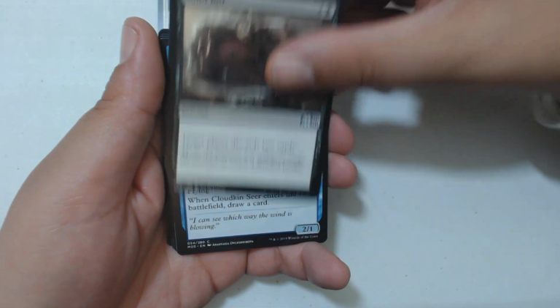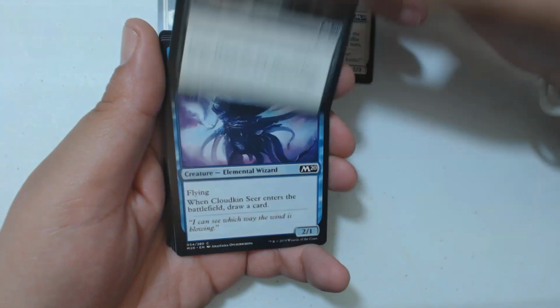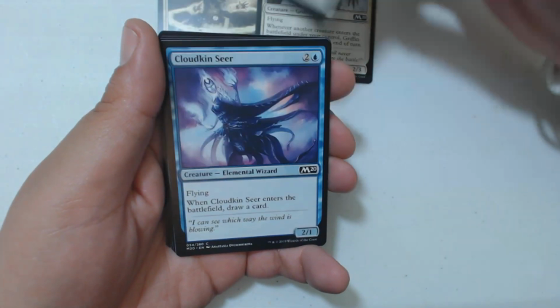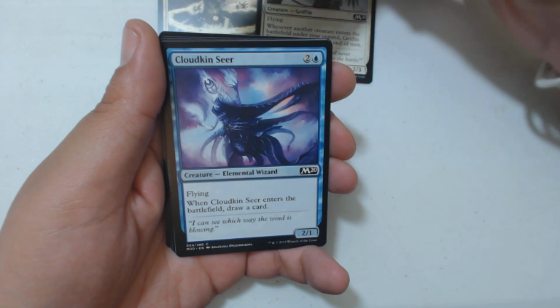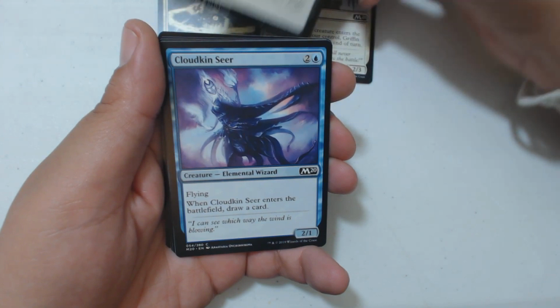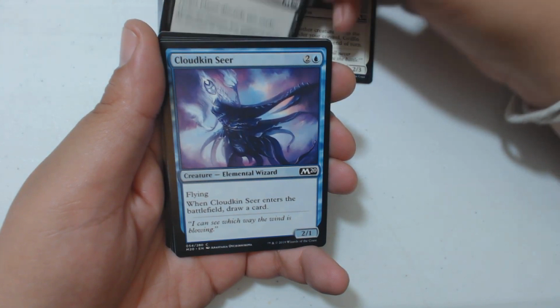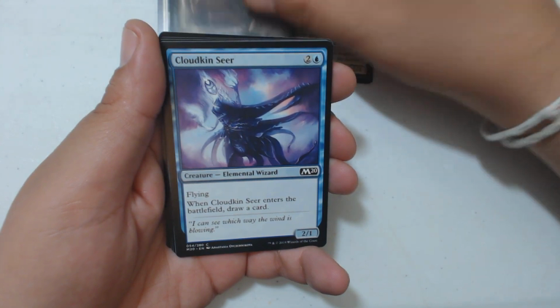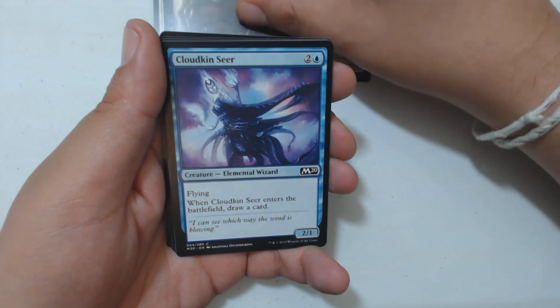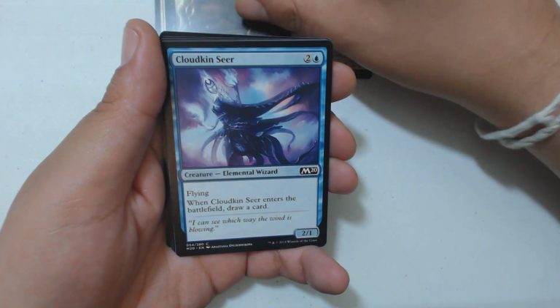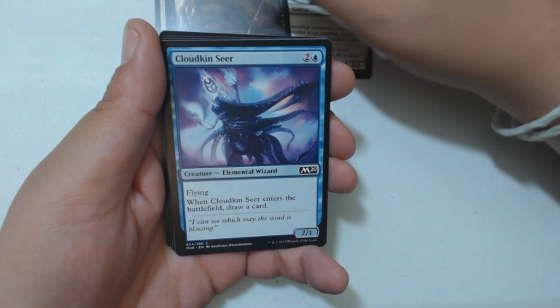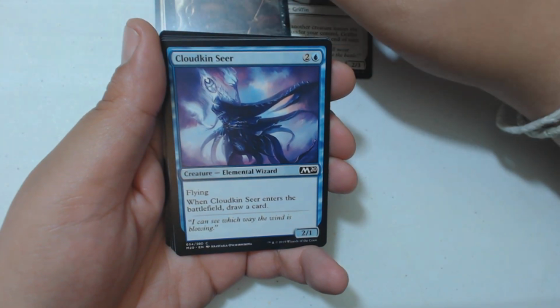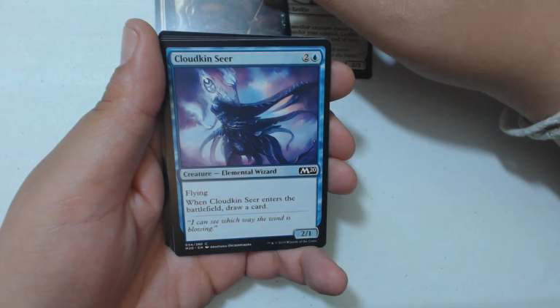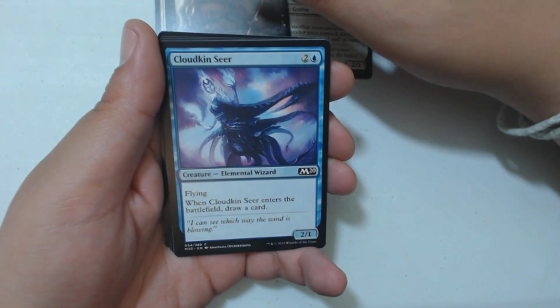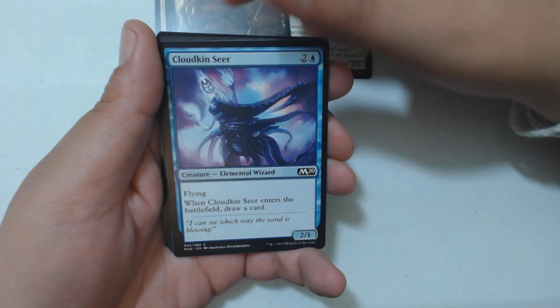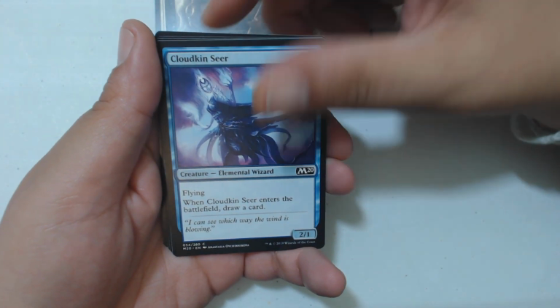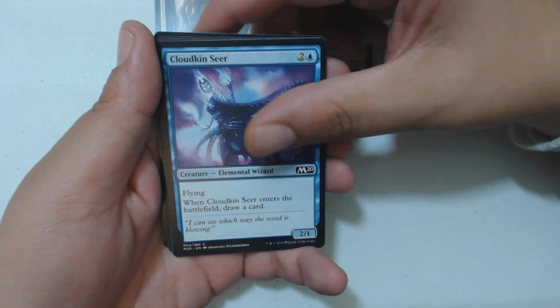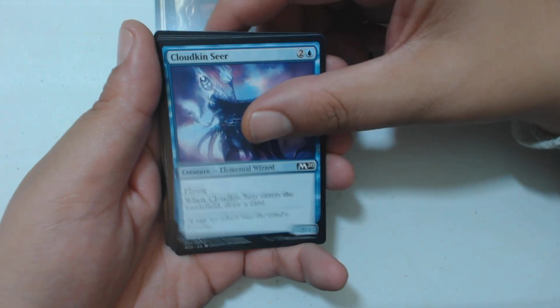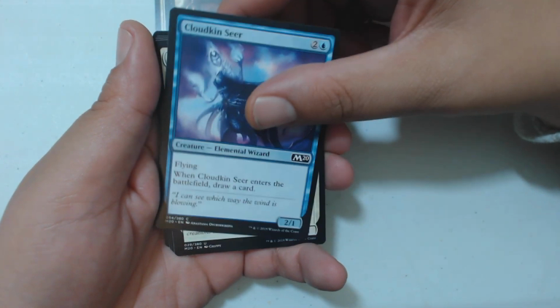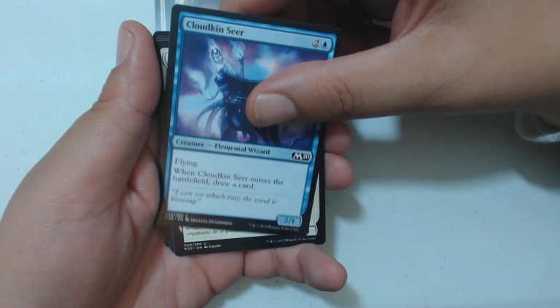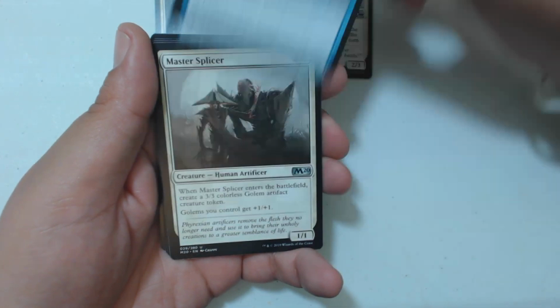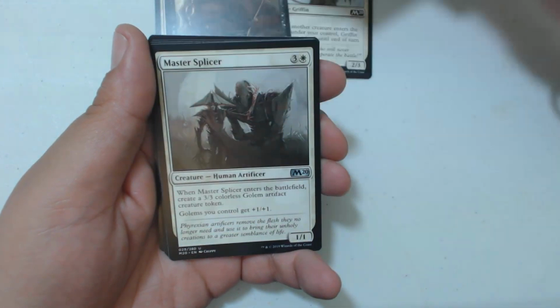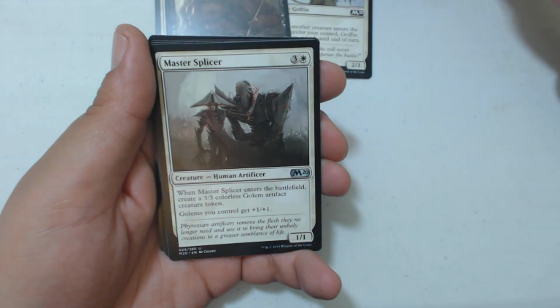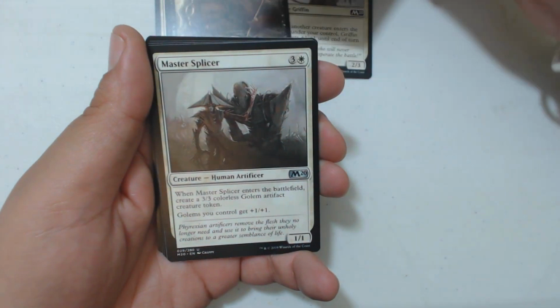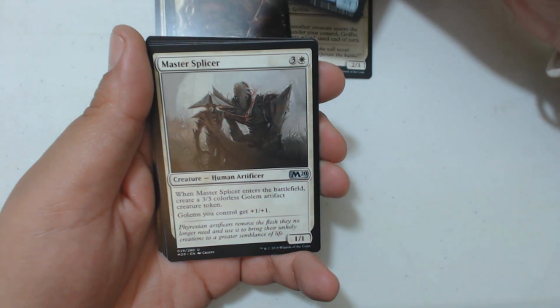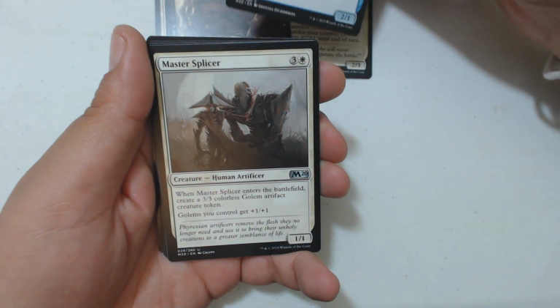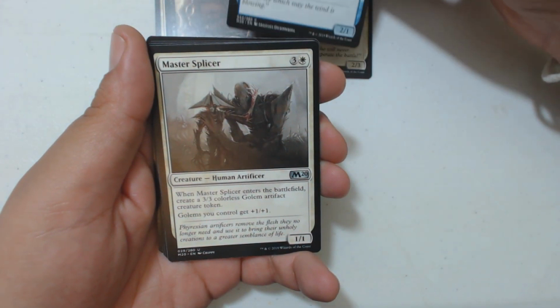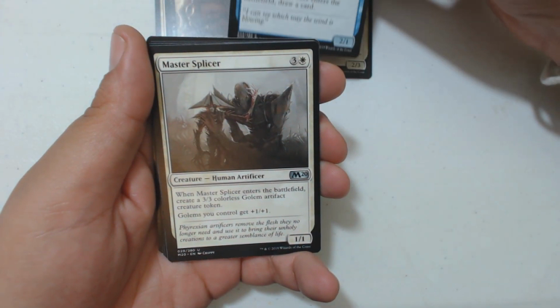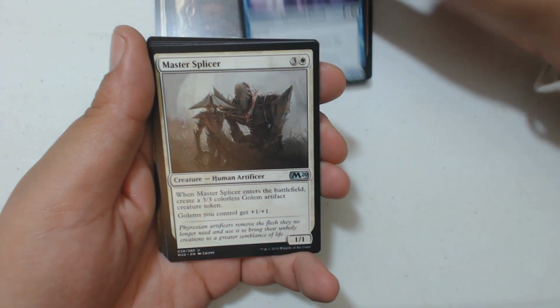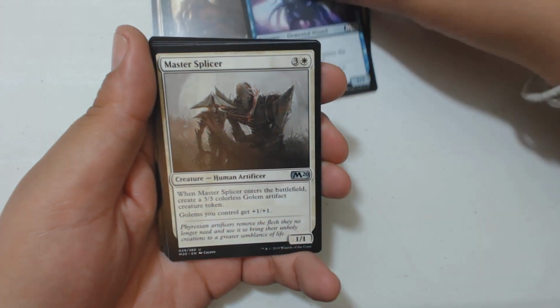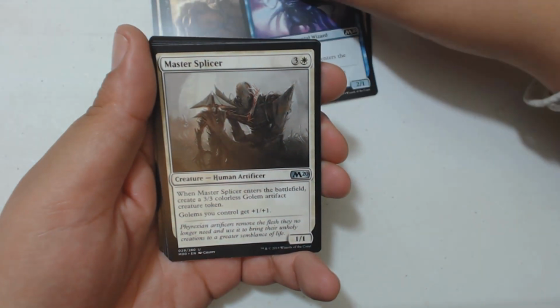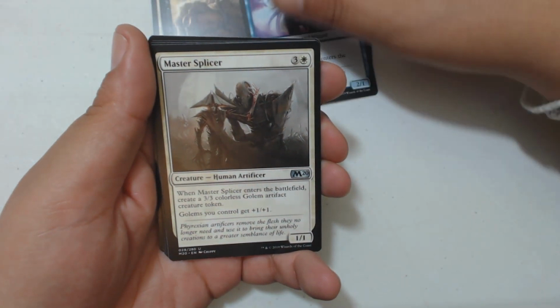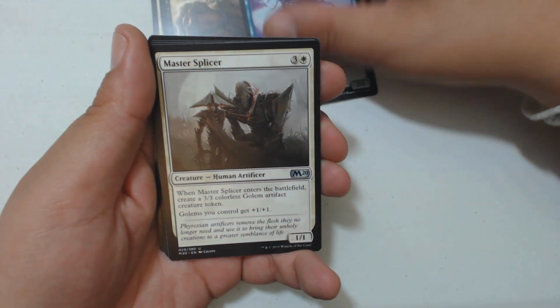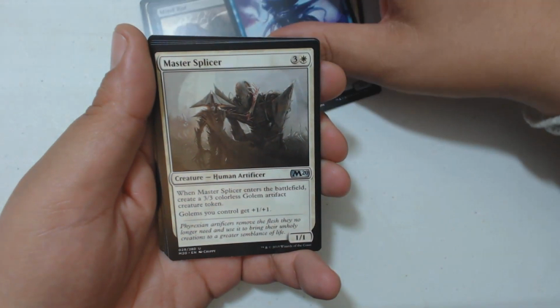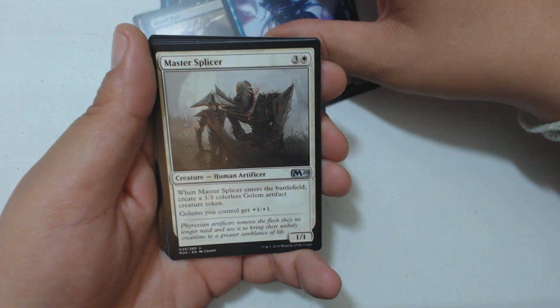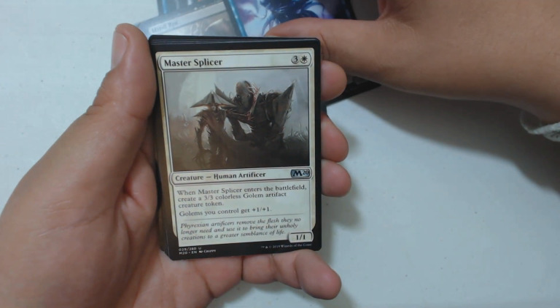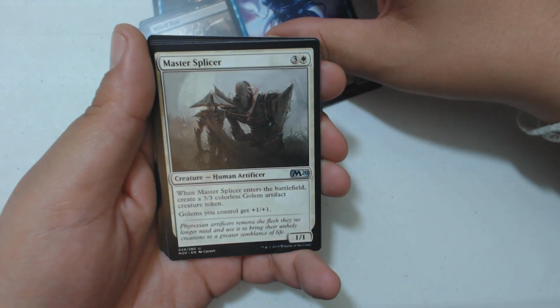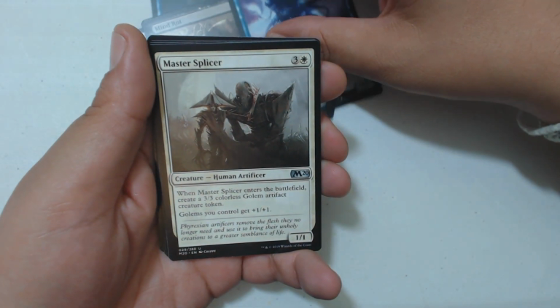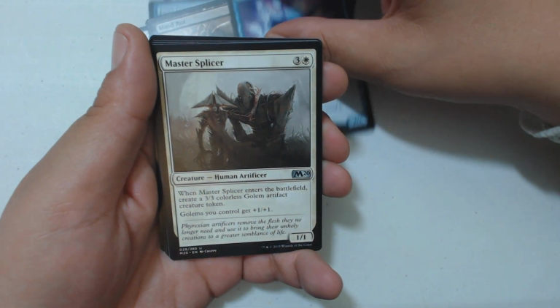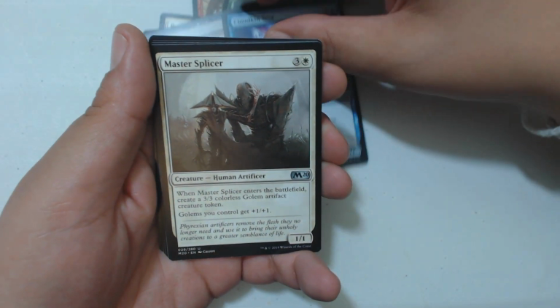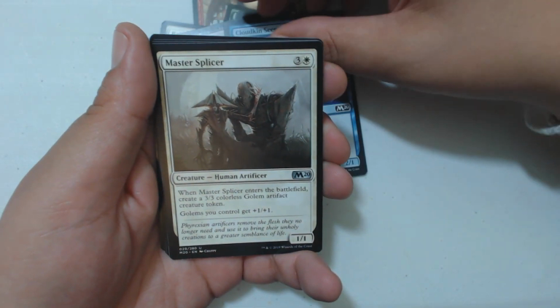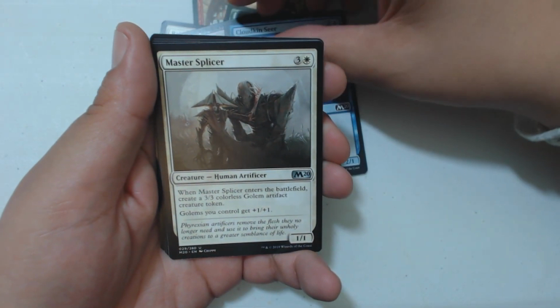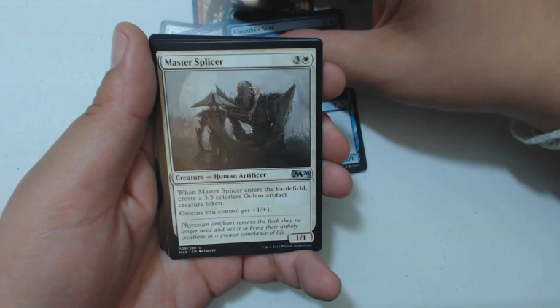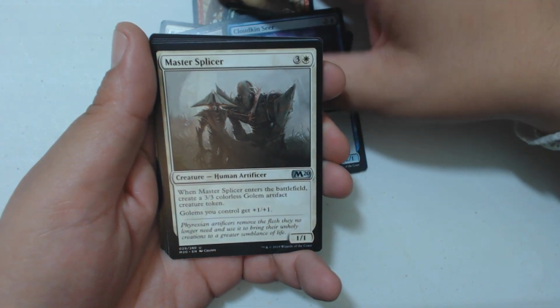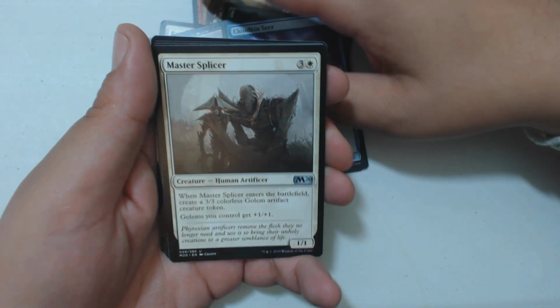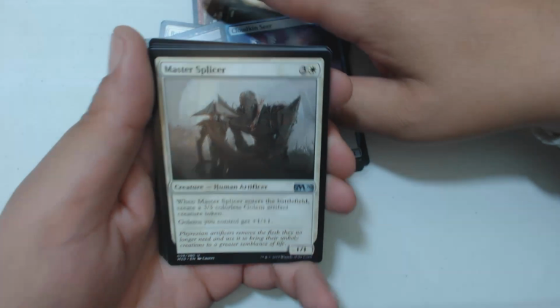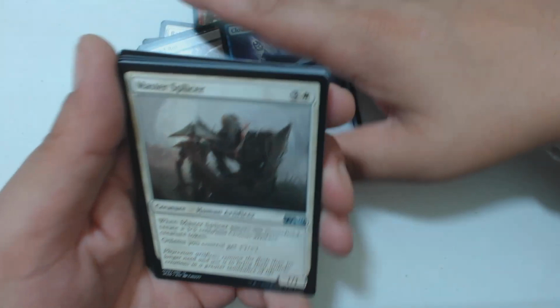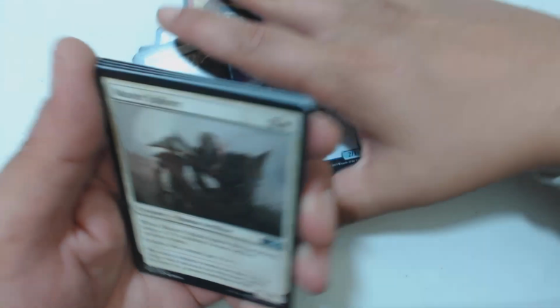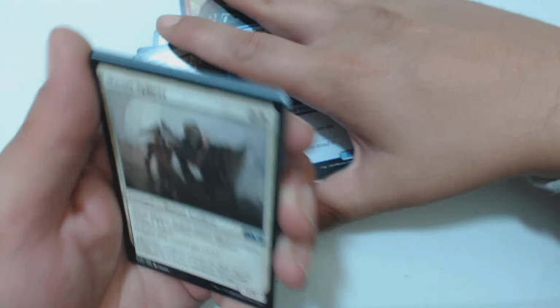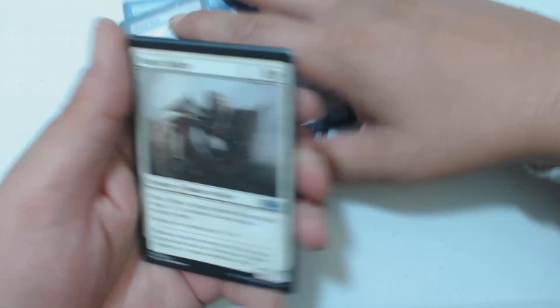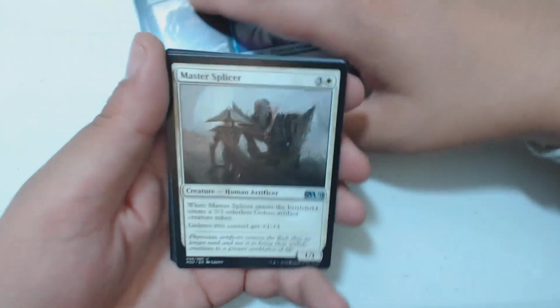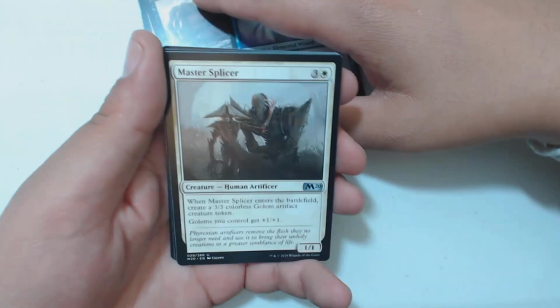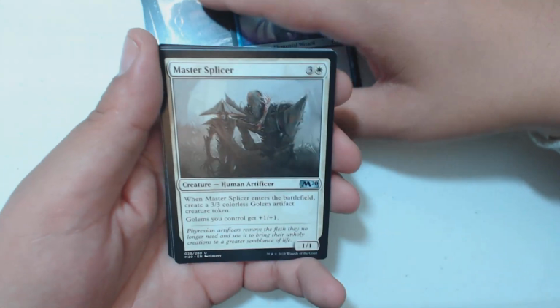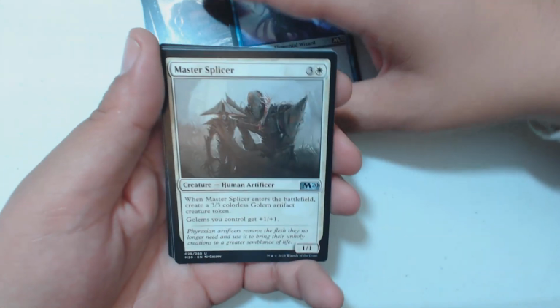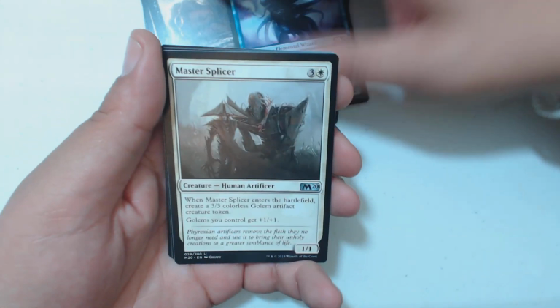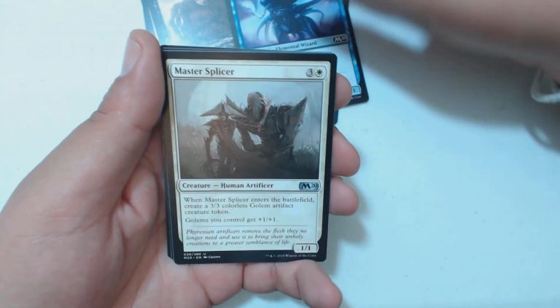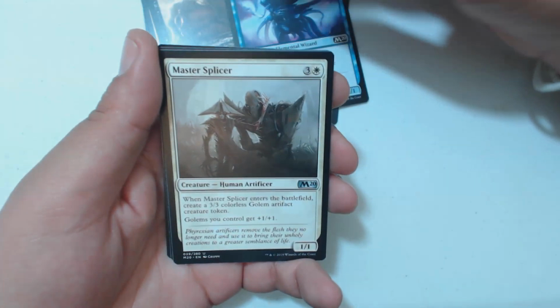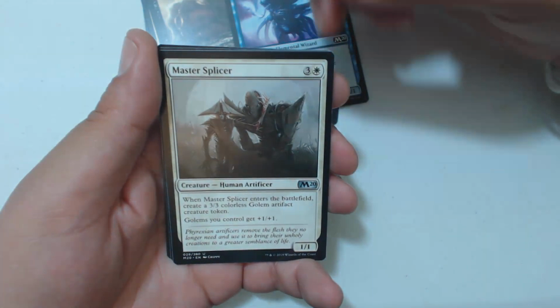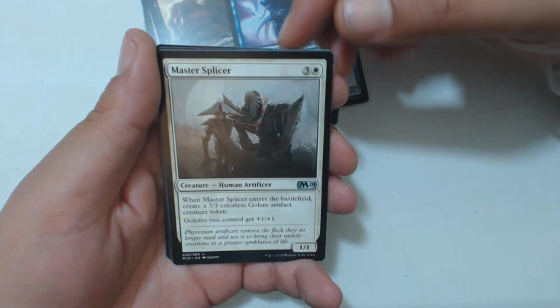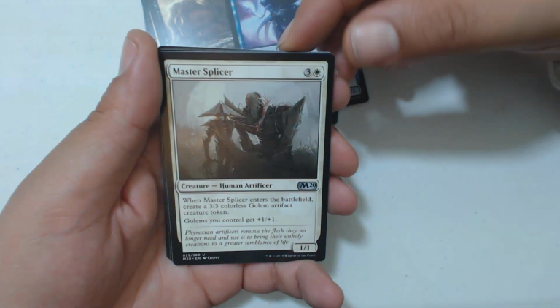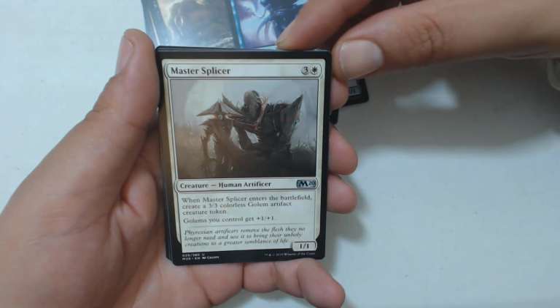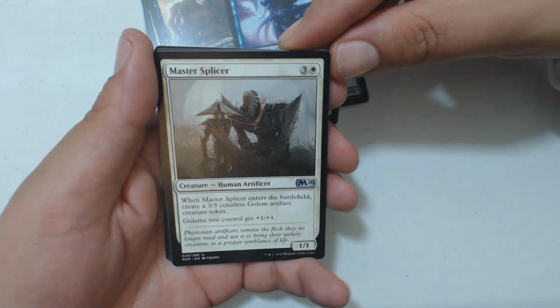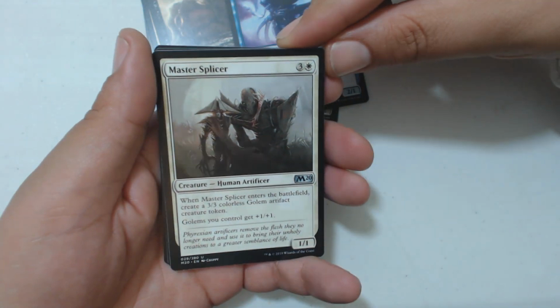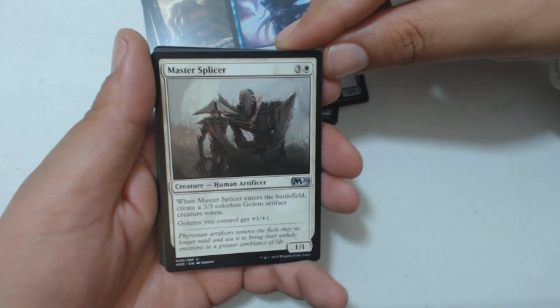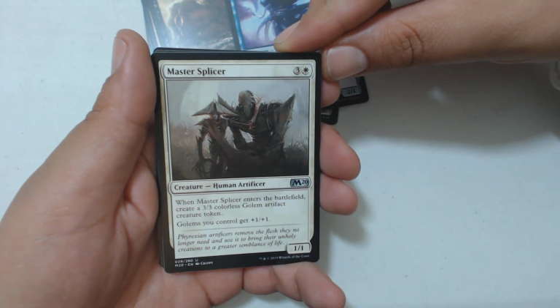Pack Mastiff, Soul Mender, Griffin Protector, Mind Rot, Cloudkin Seer, Moss — and Master Splicer. Not Mall Splicer. I wish they would have reprinted Mall Splicer, but I don't think they did.